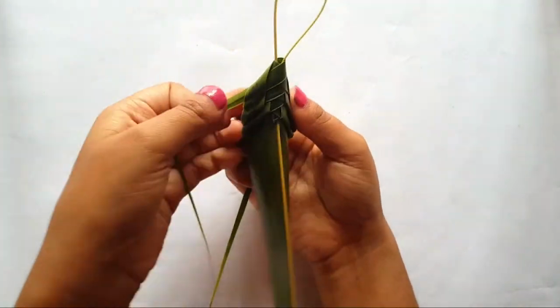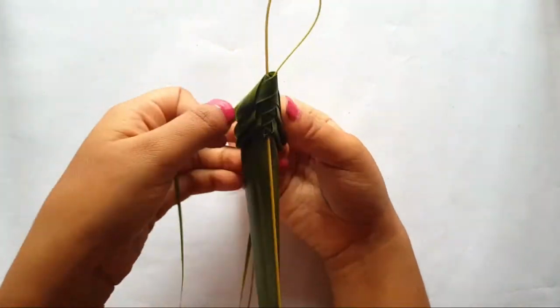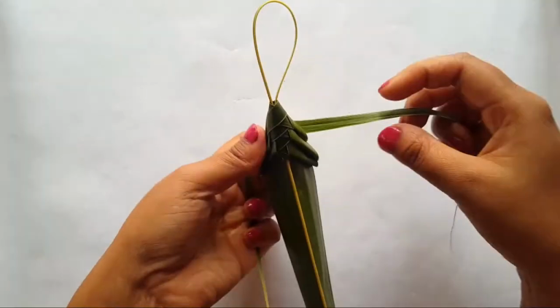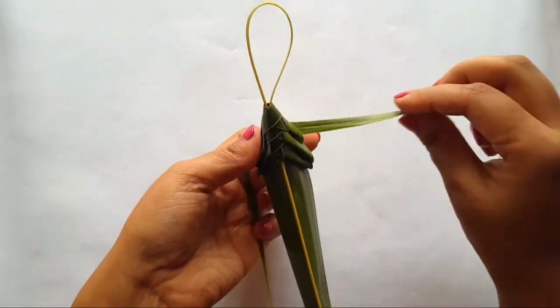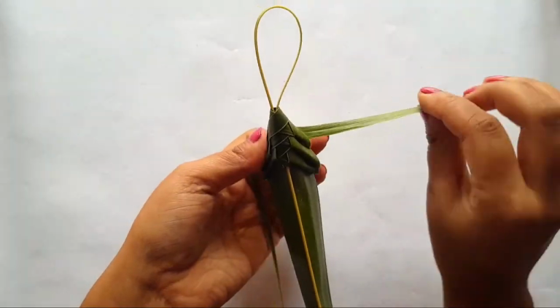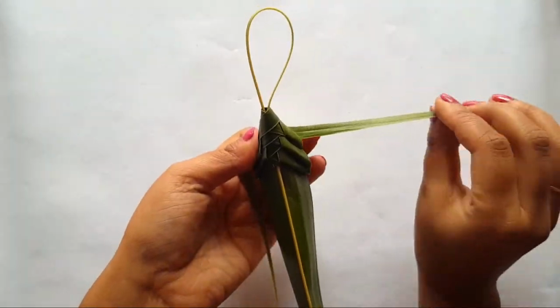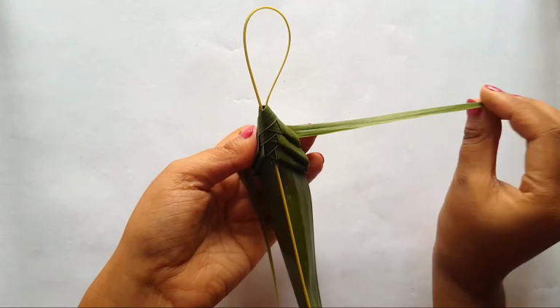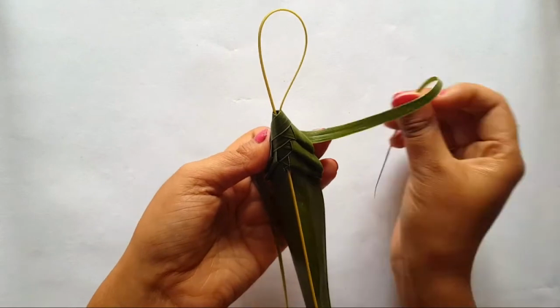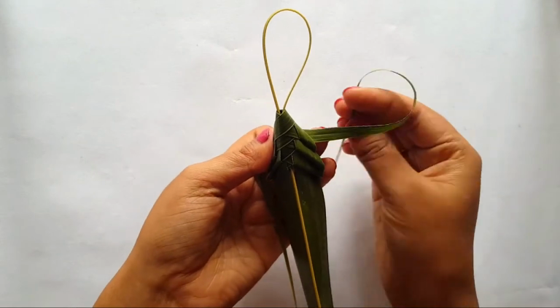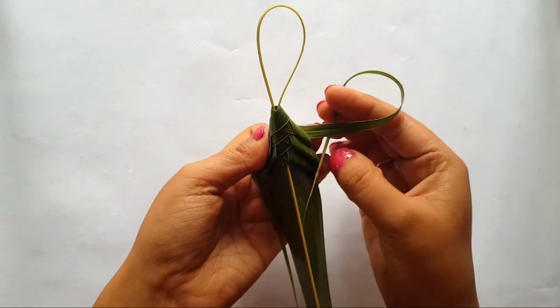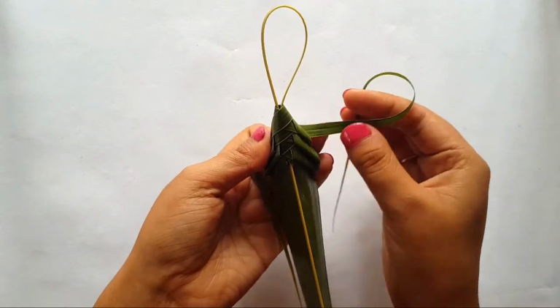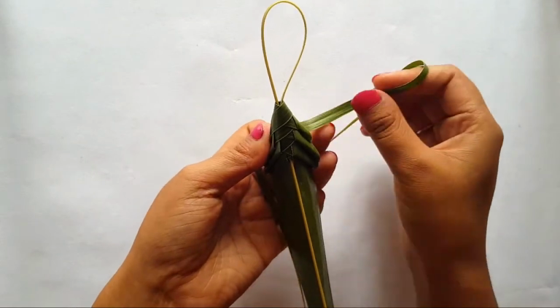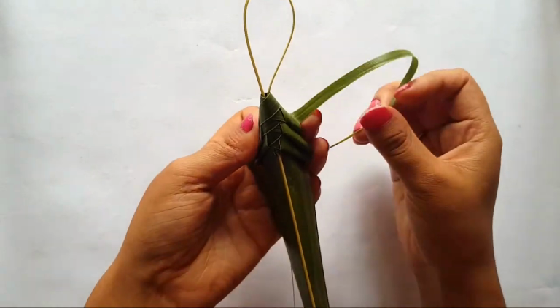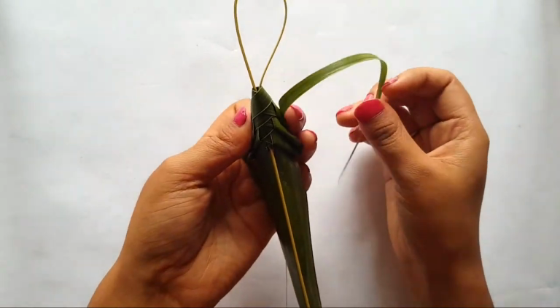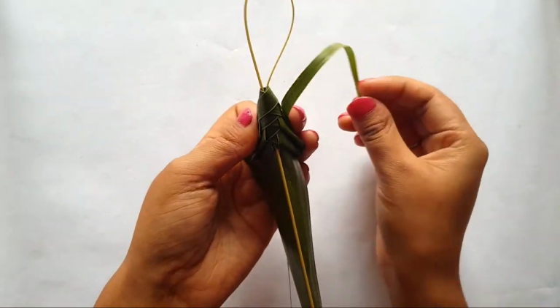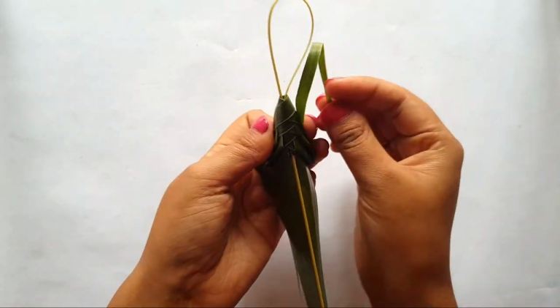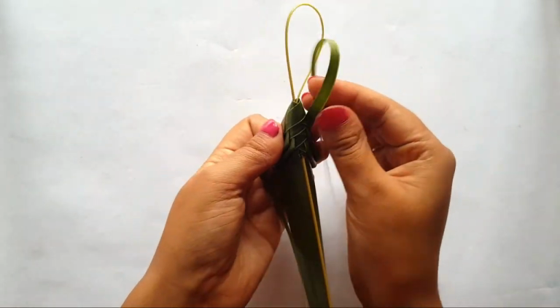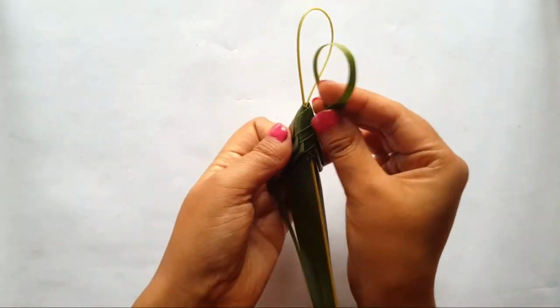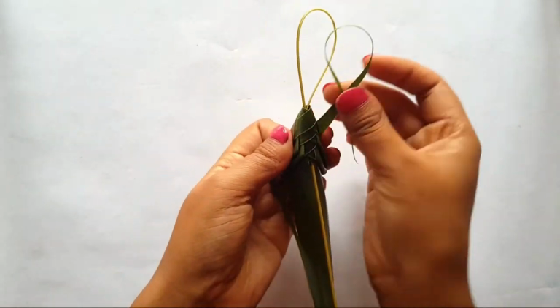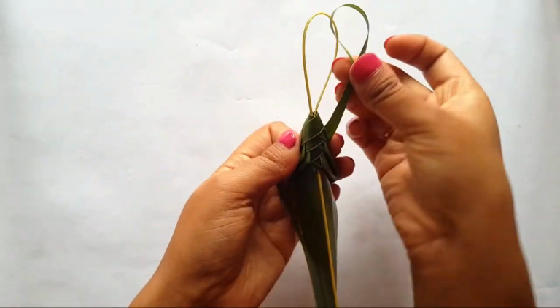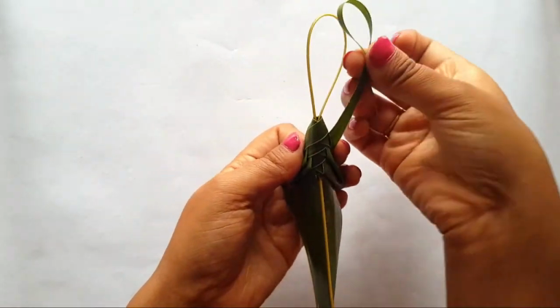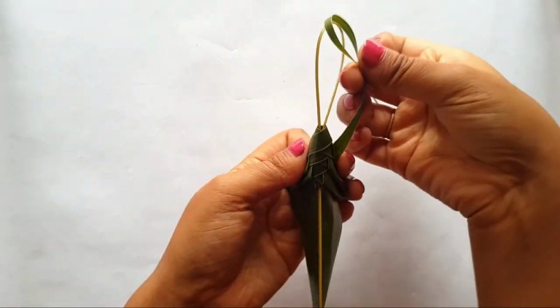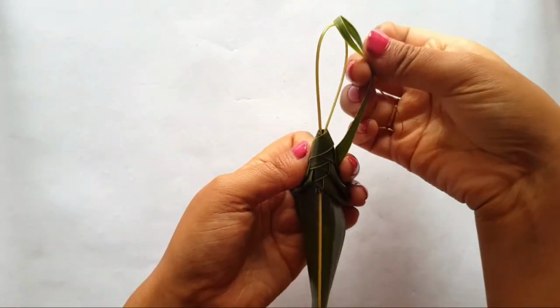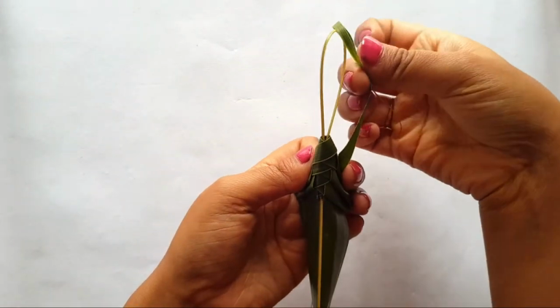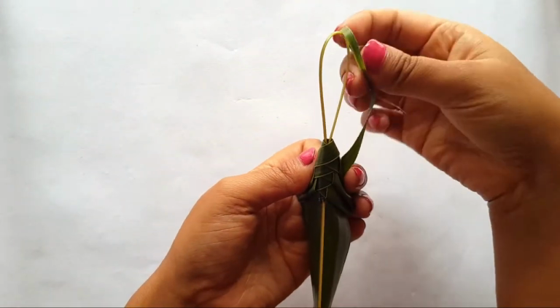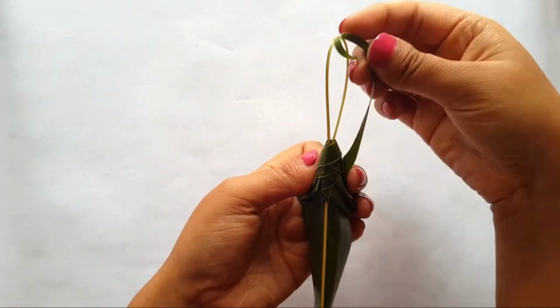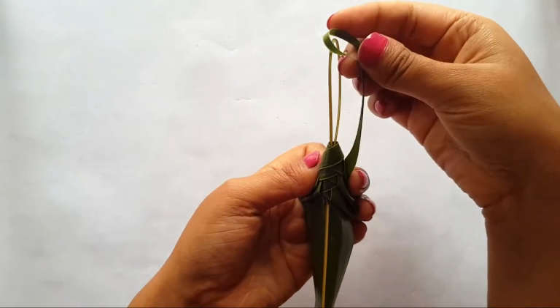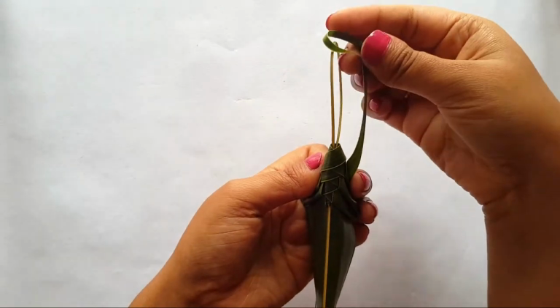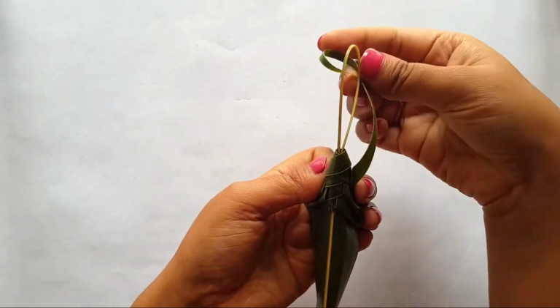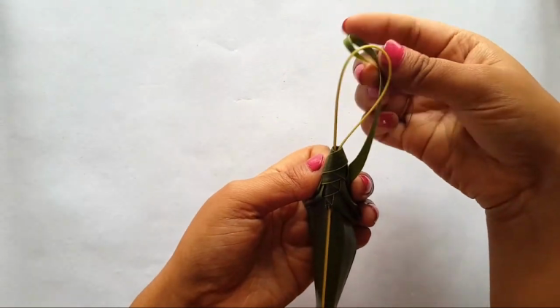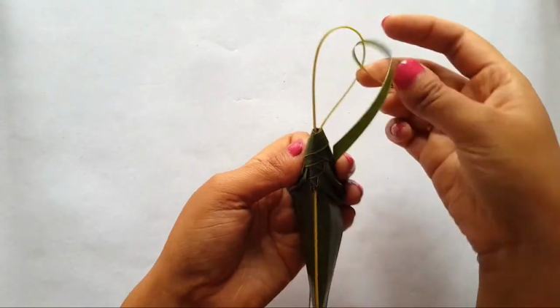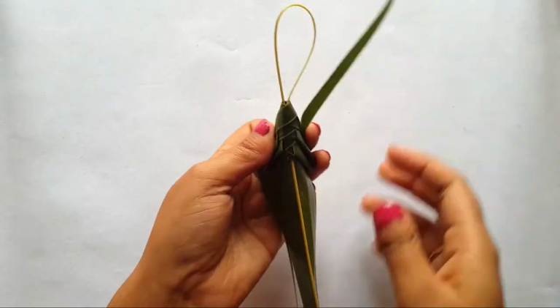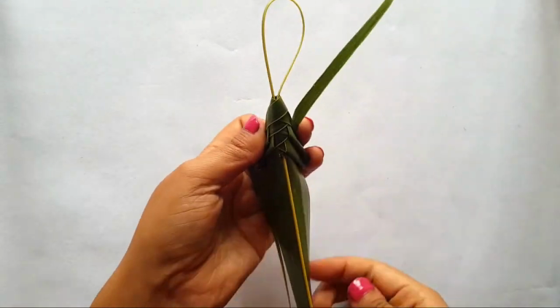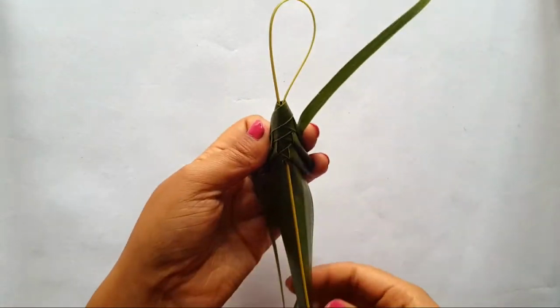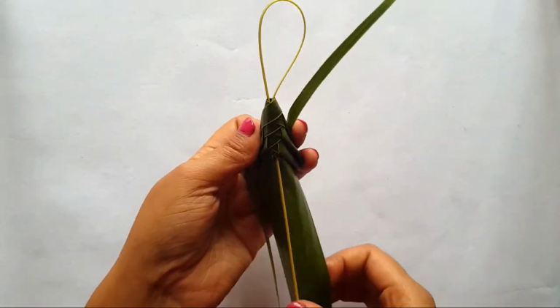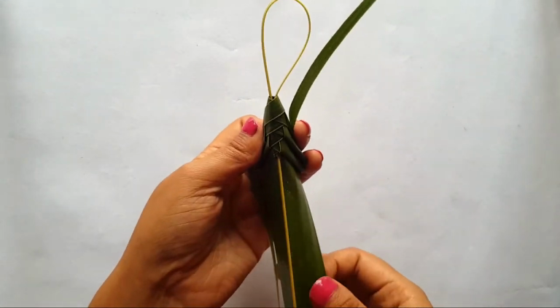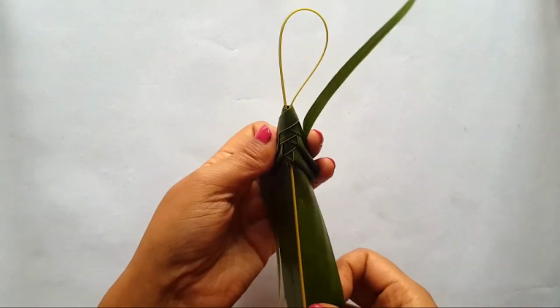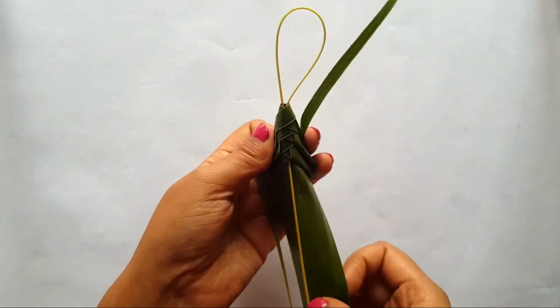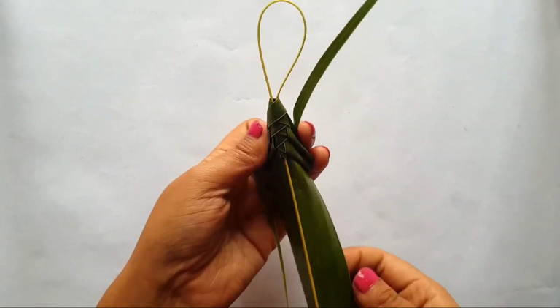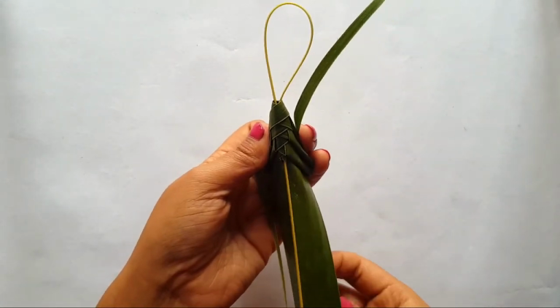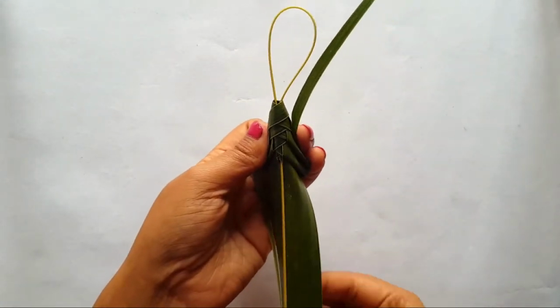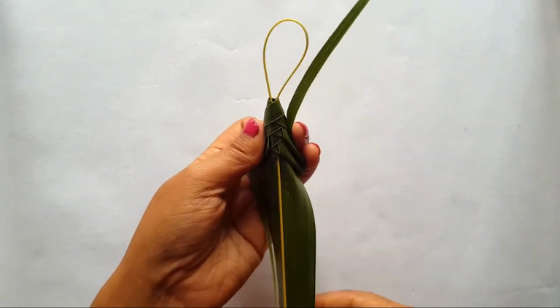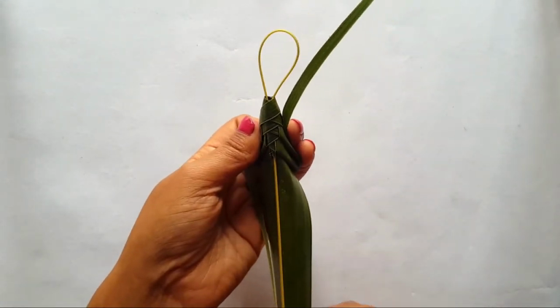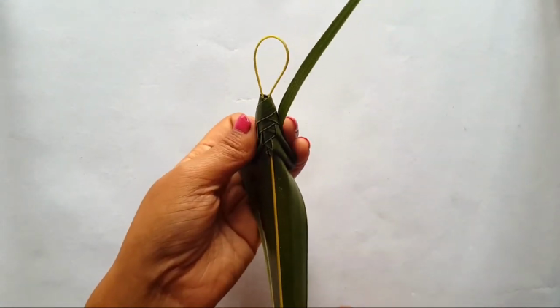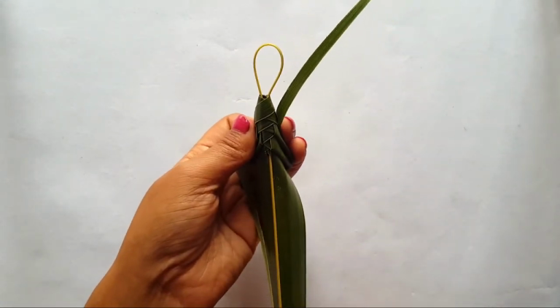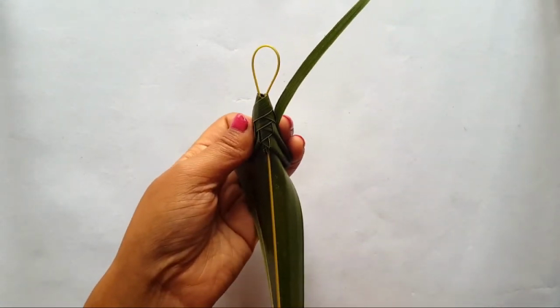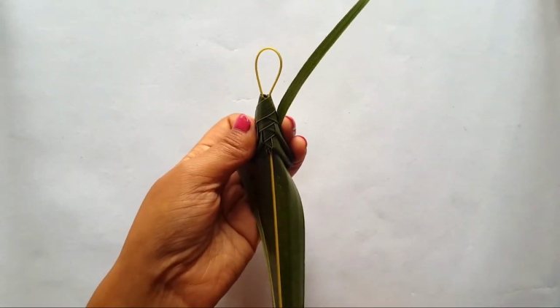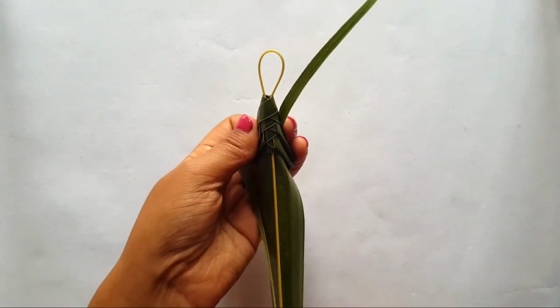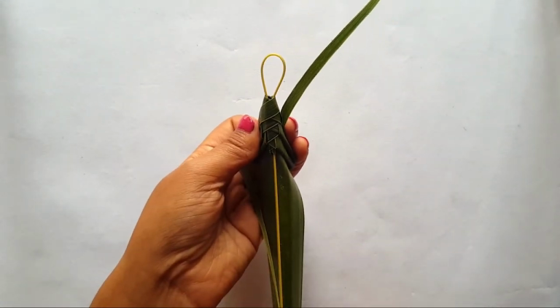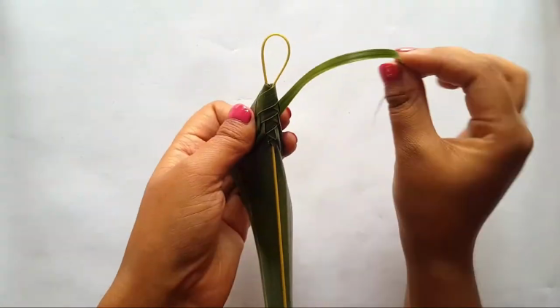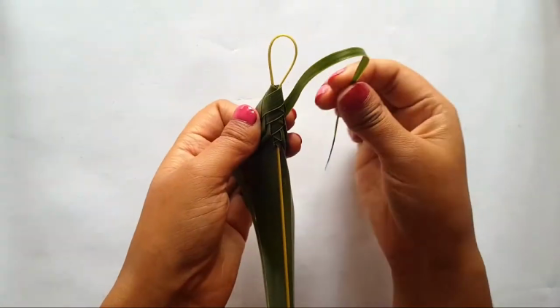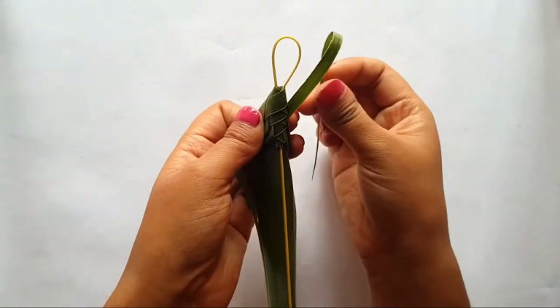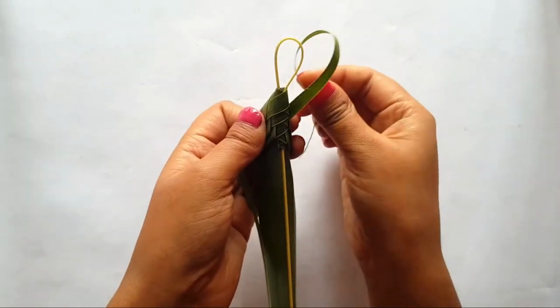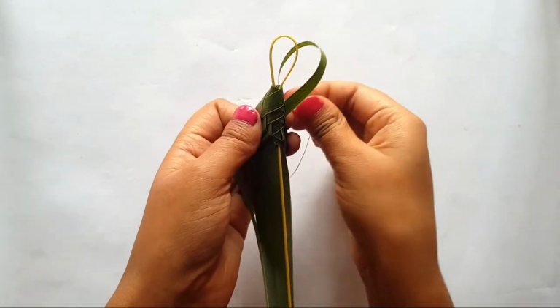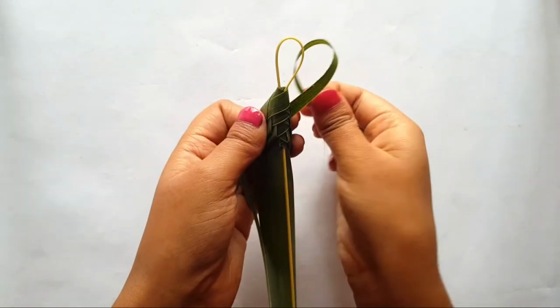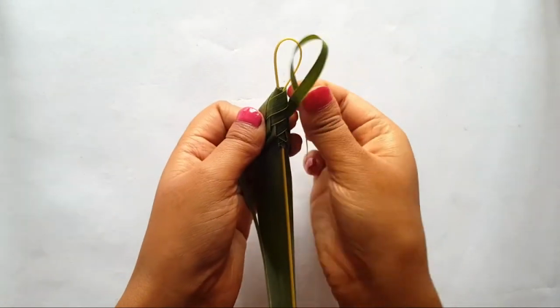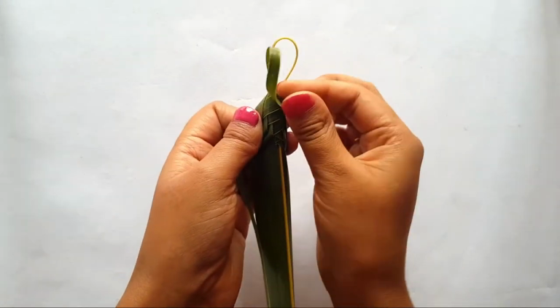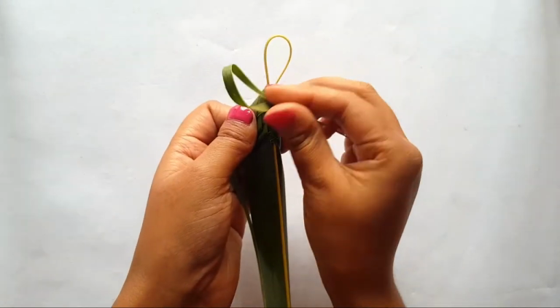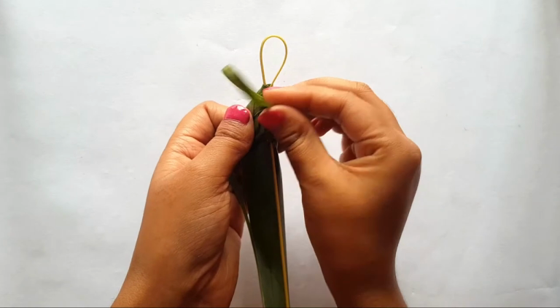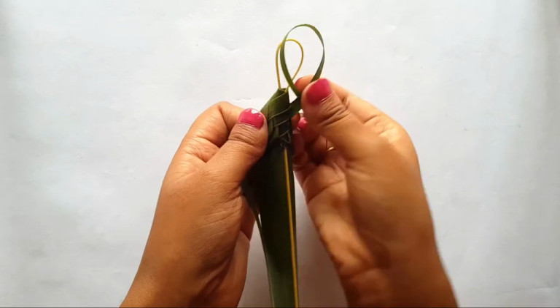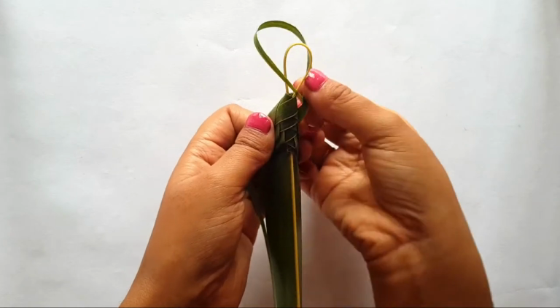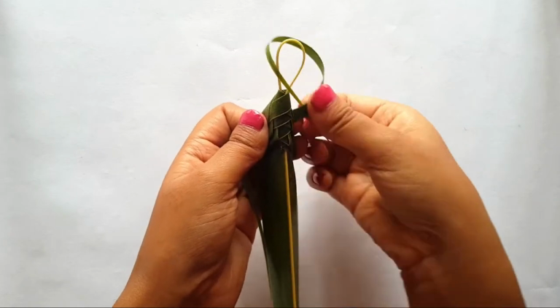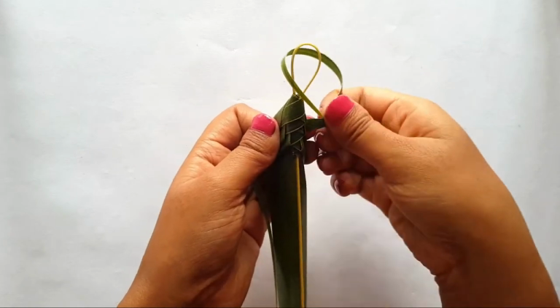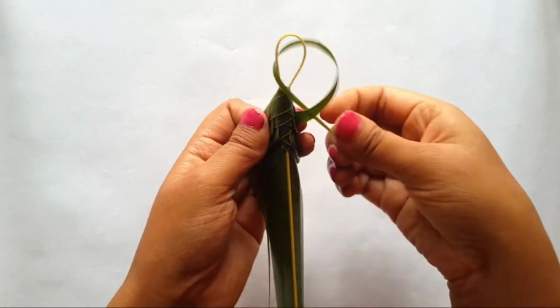Now if you feel your leaflet is getting shorter, you need to pull the loop from inside and do it again.